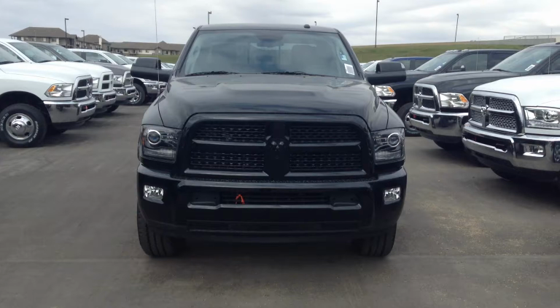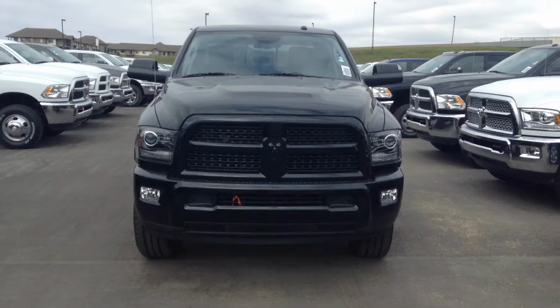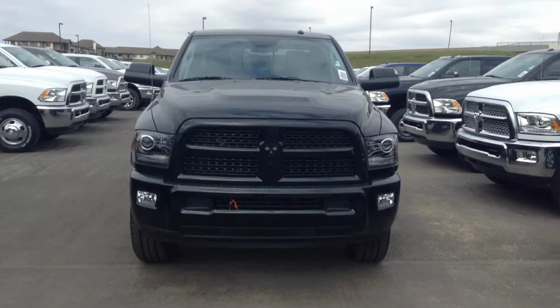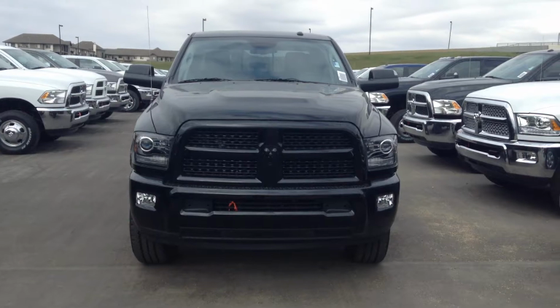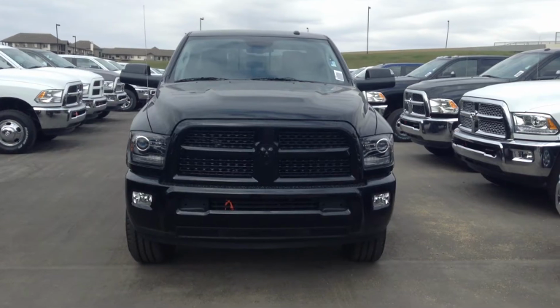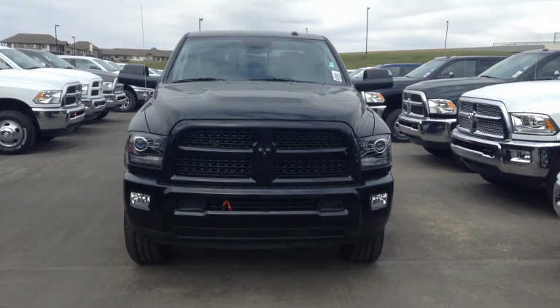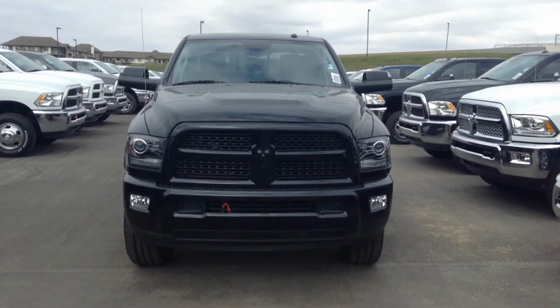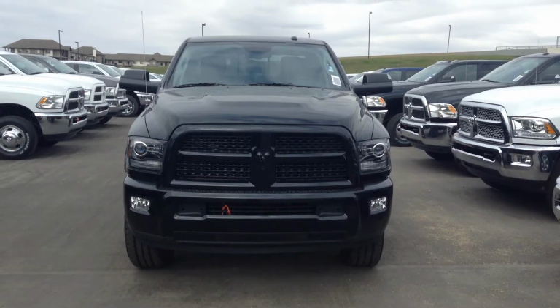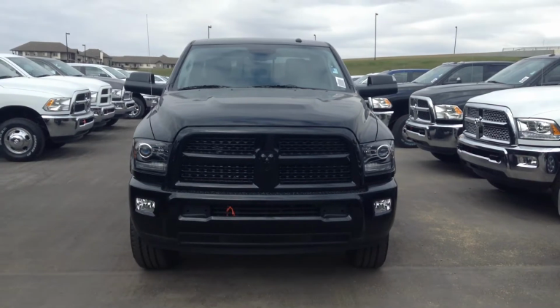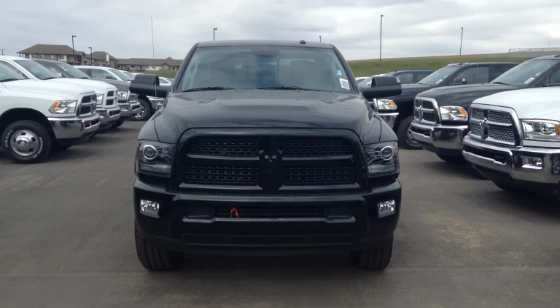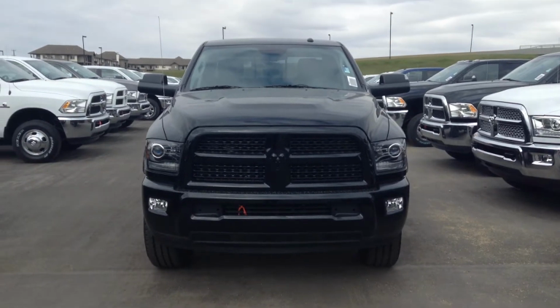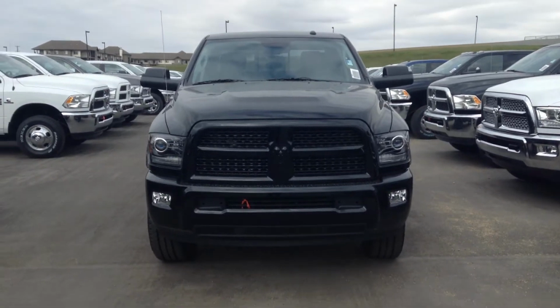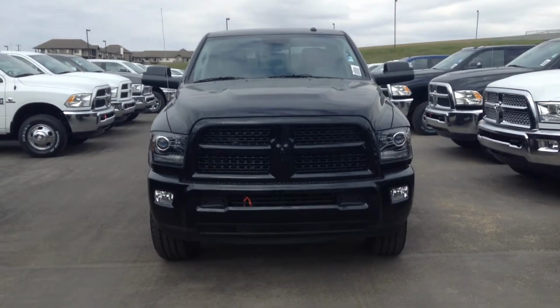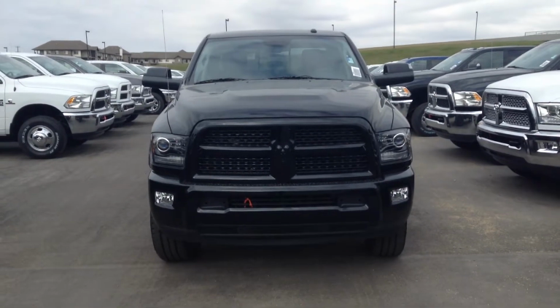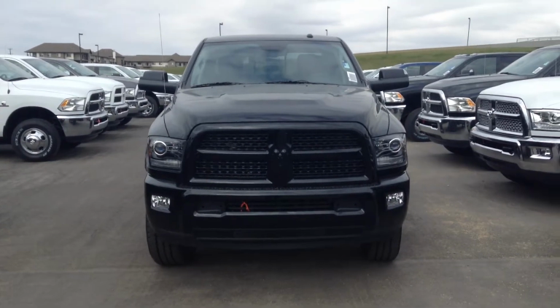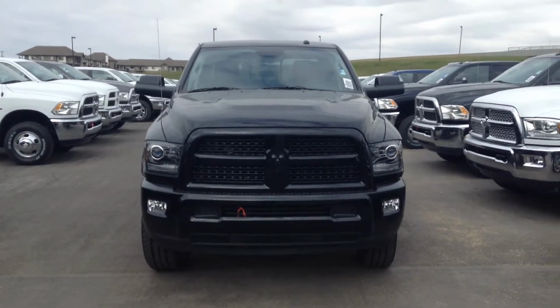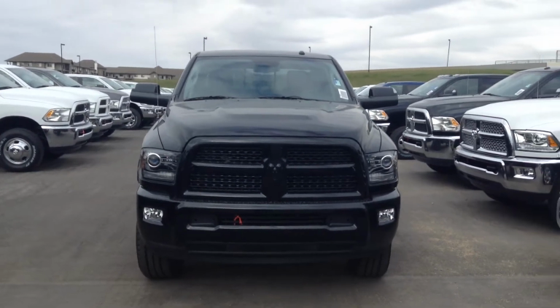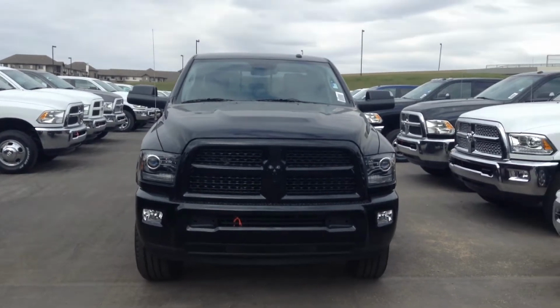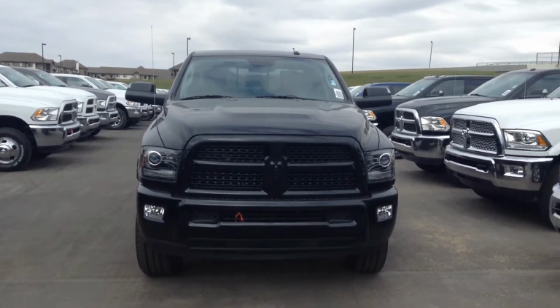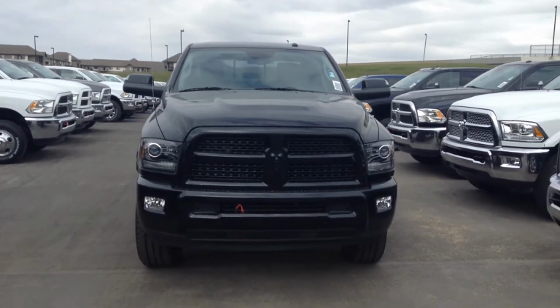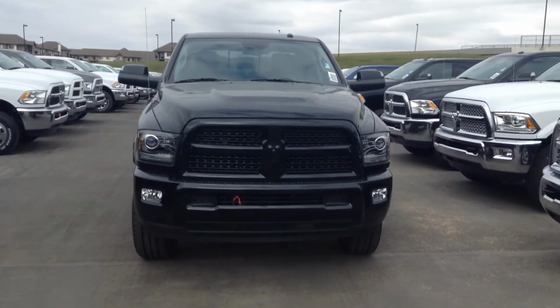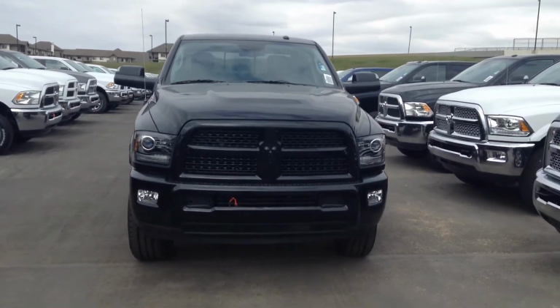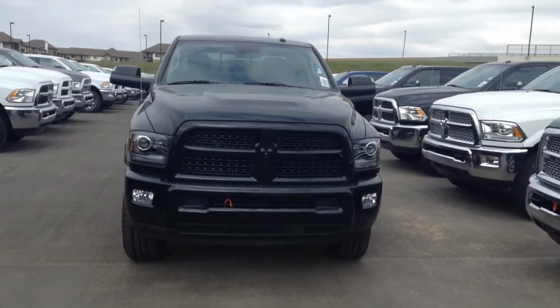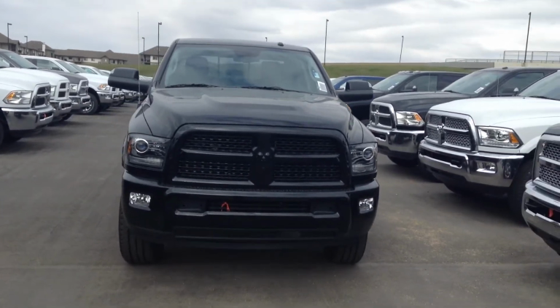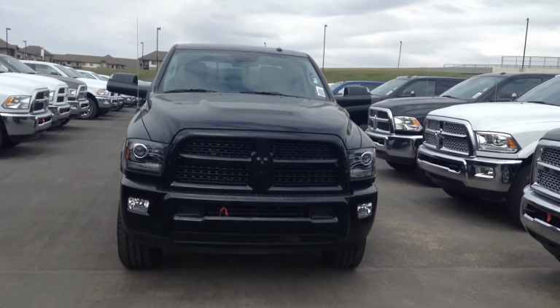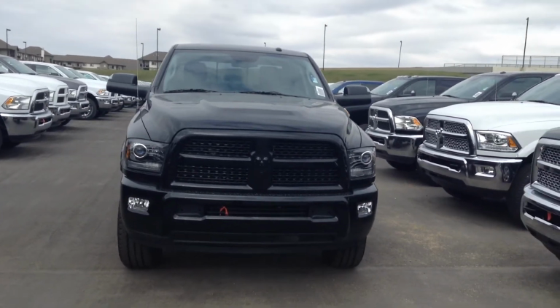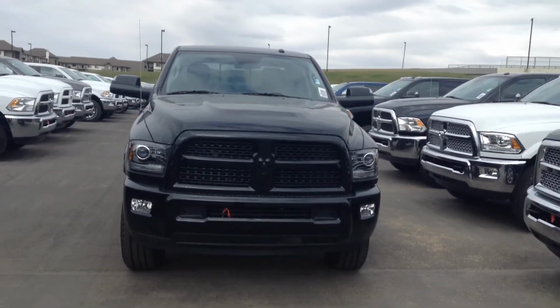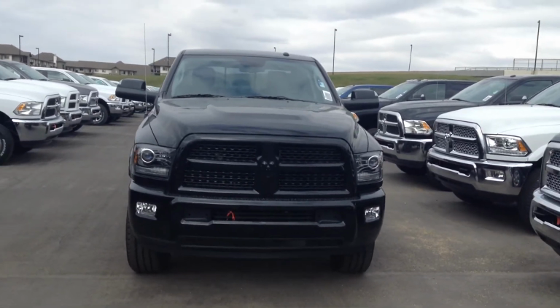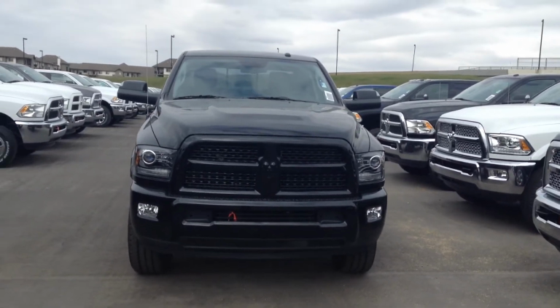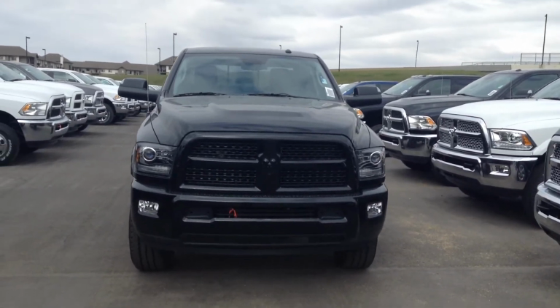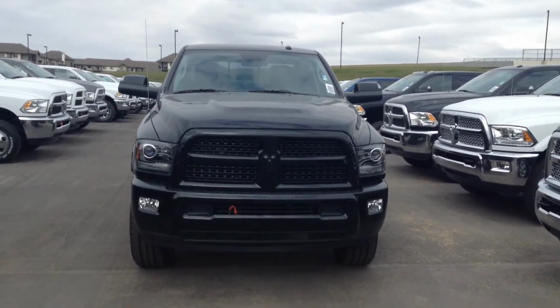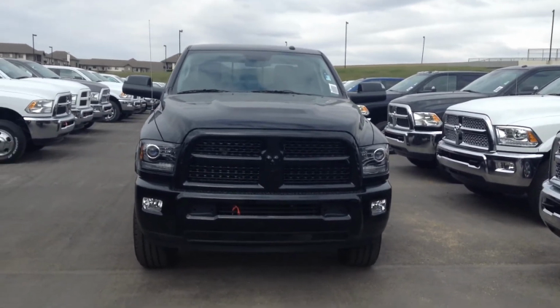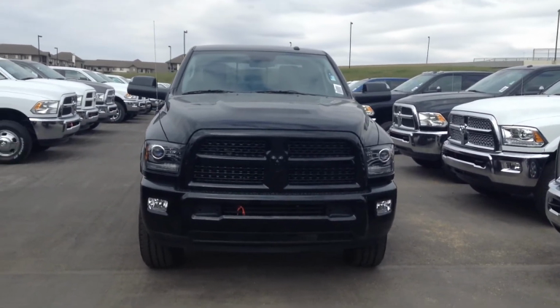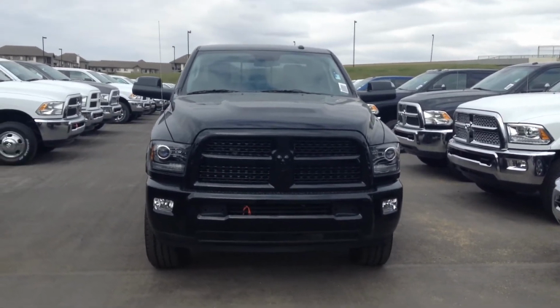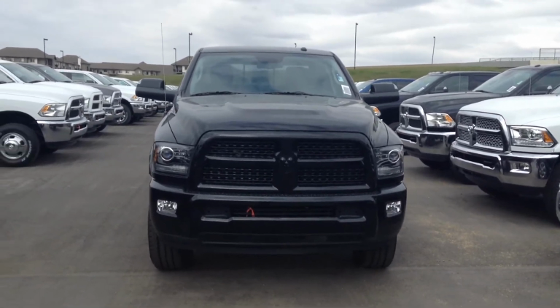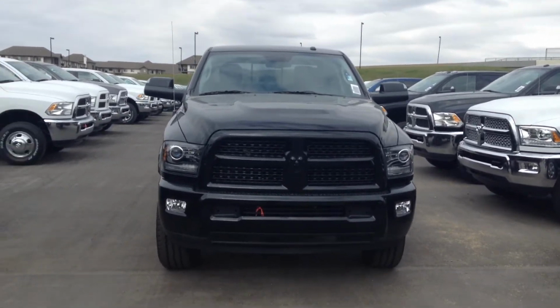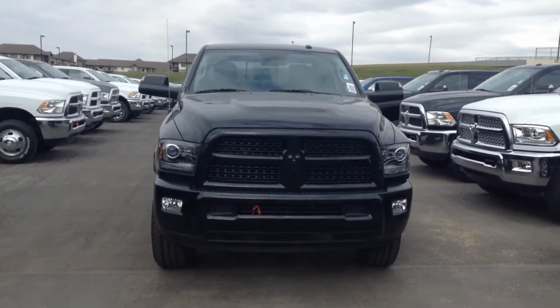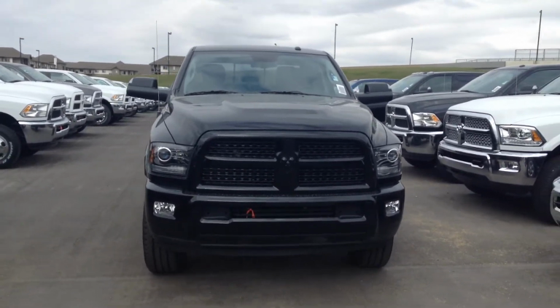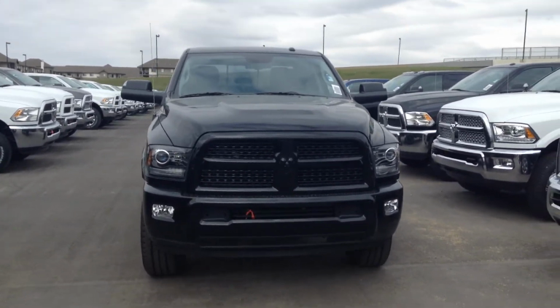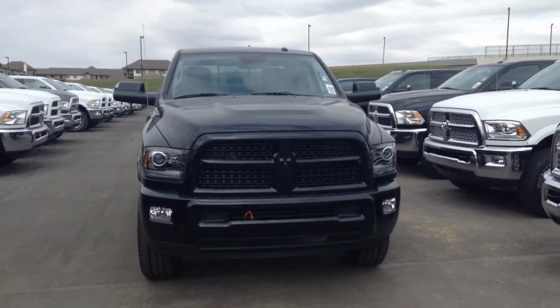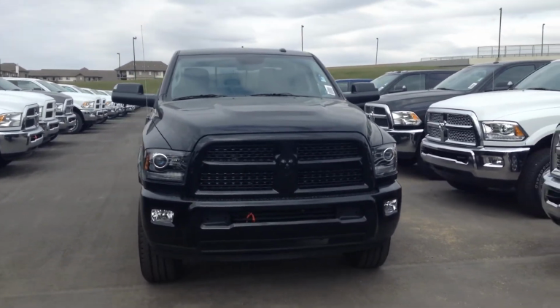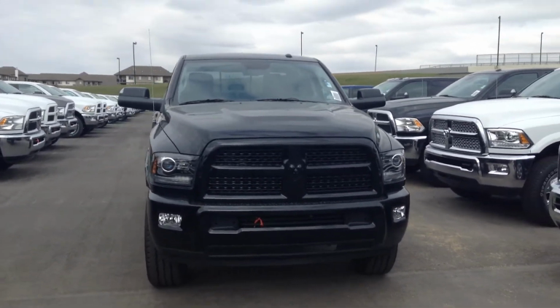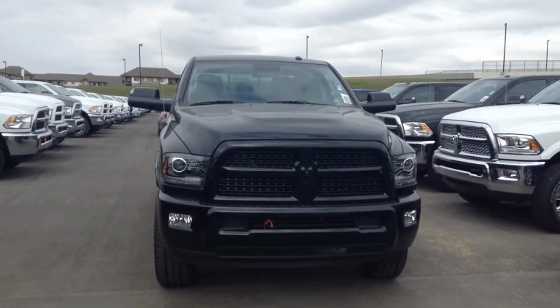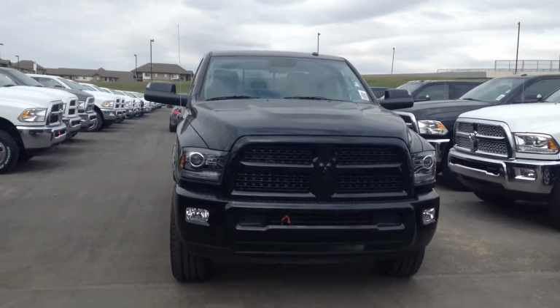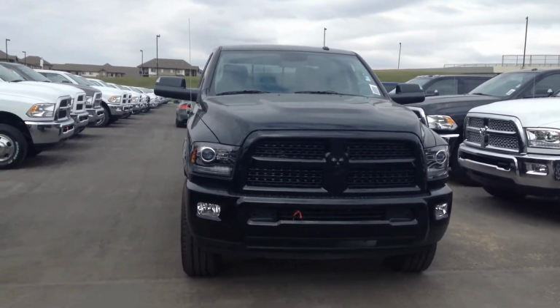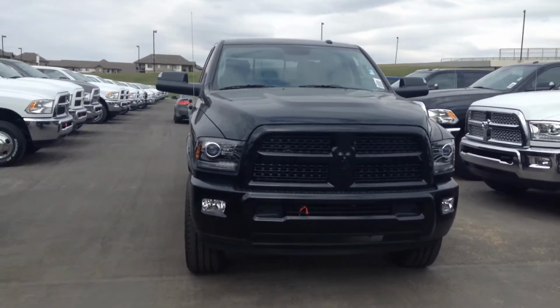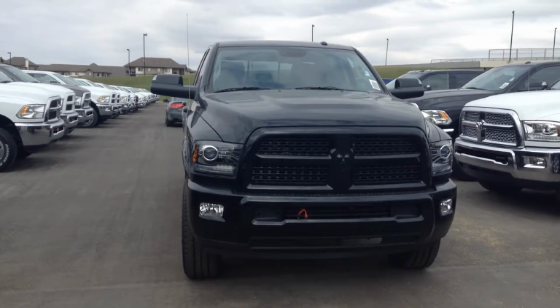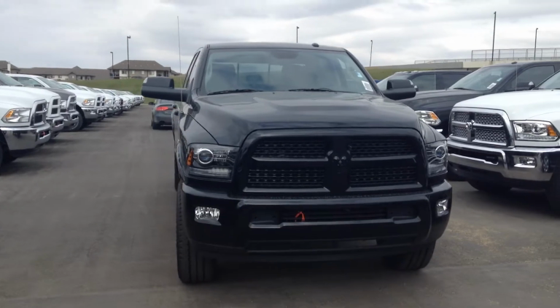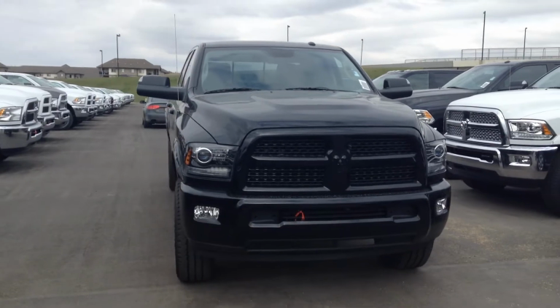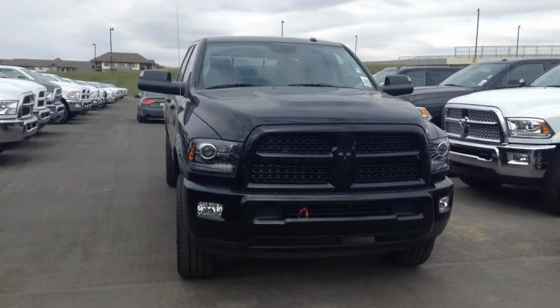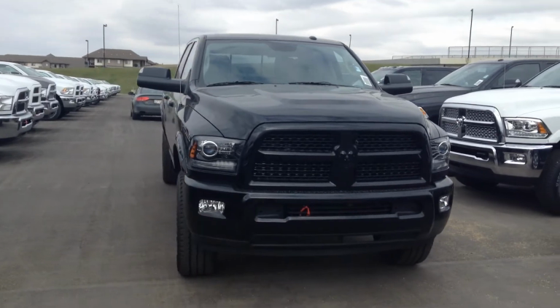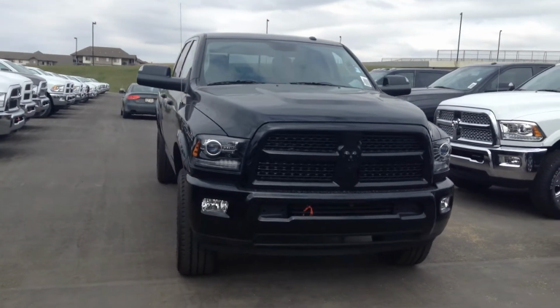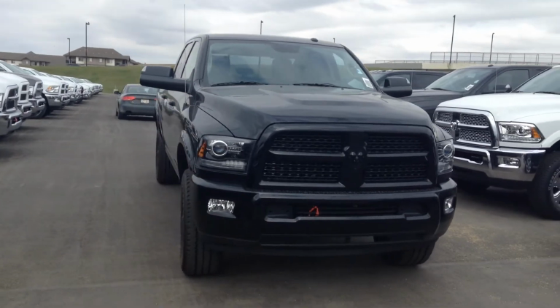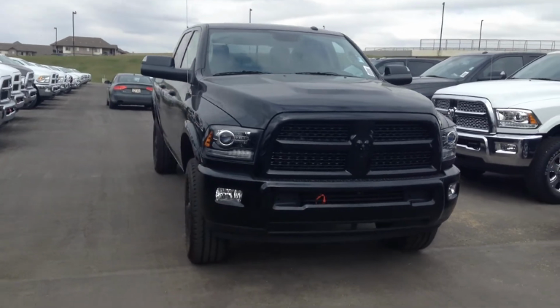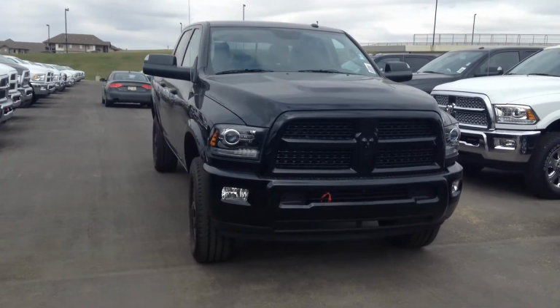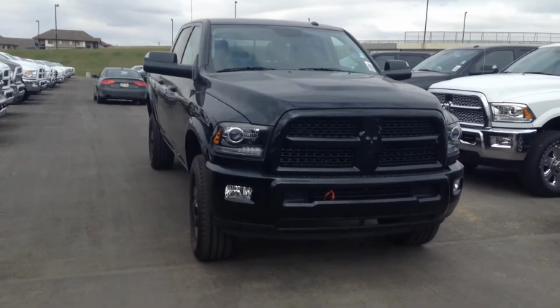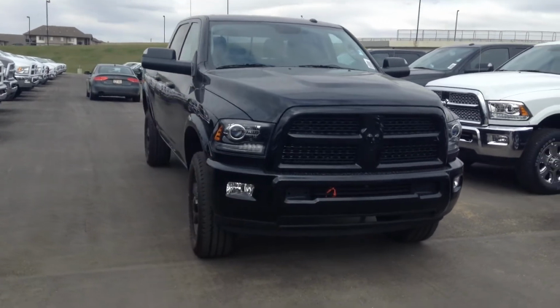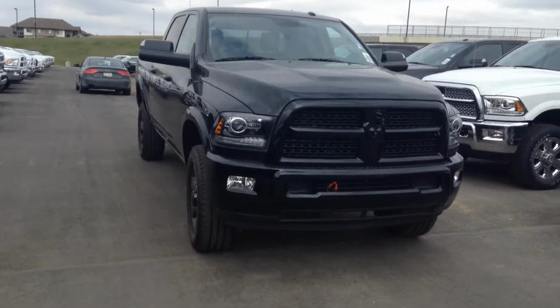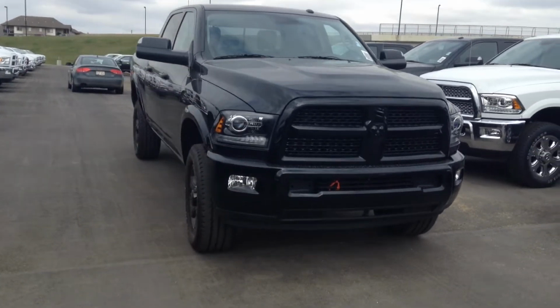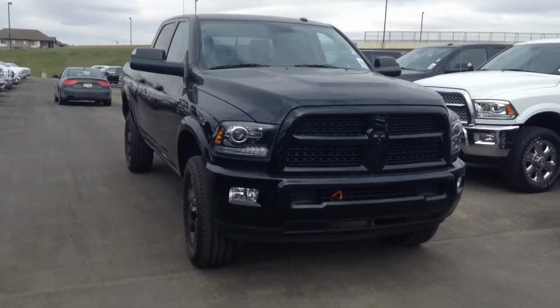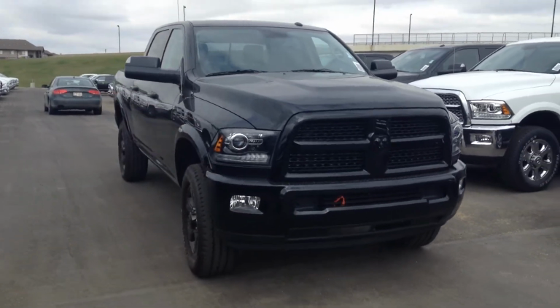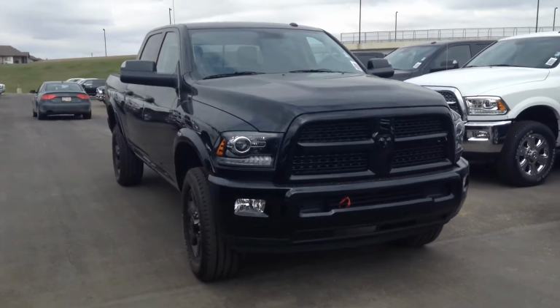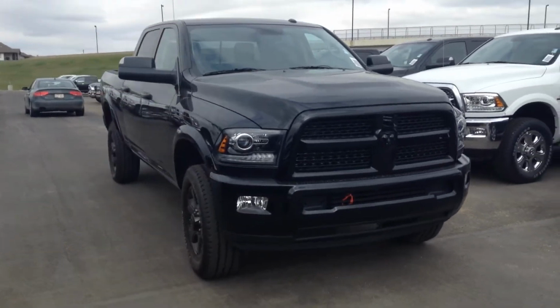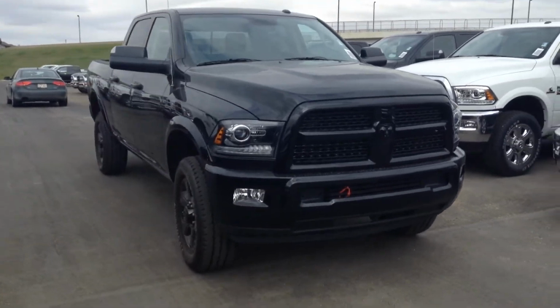Hey Kirsten, Mike here at London Area Dodge new truck department. This is a 2015 Ram 2500 Laramie Blackout.